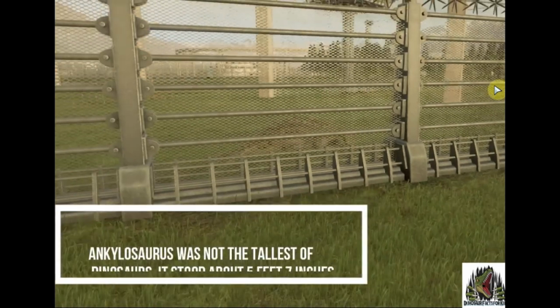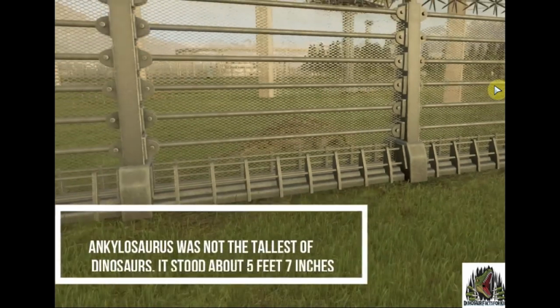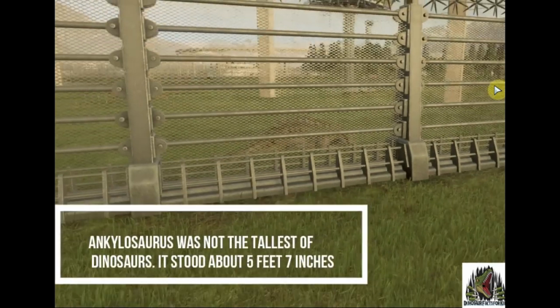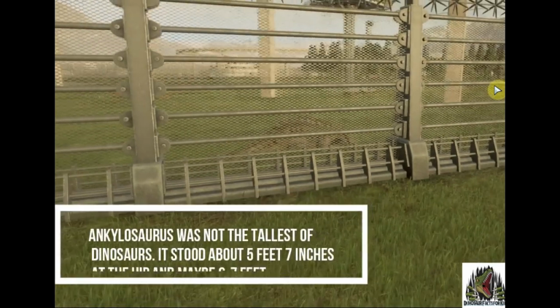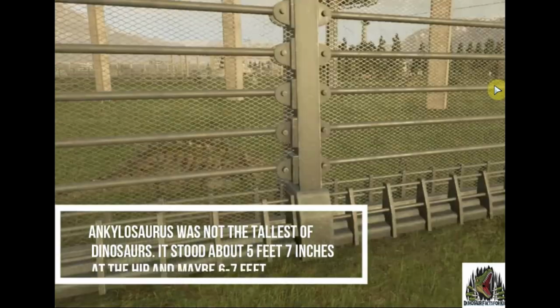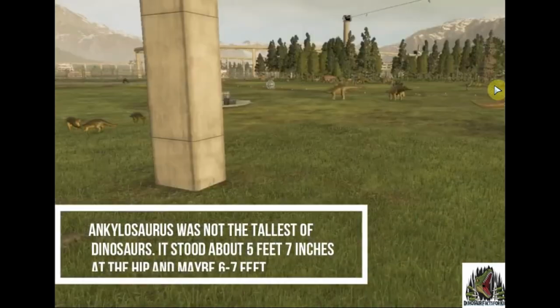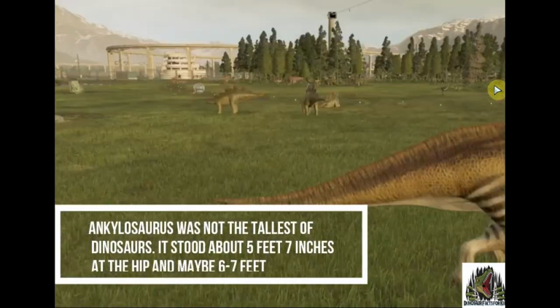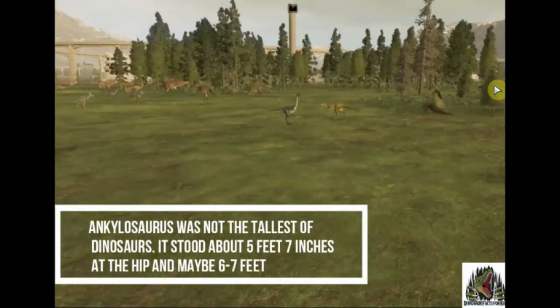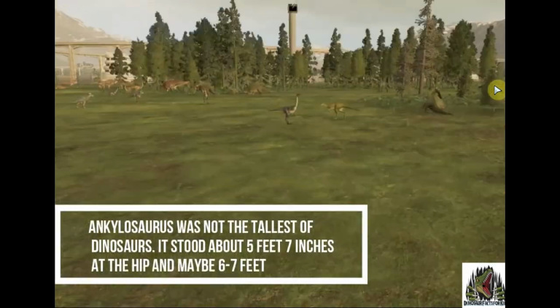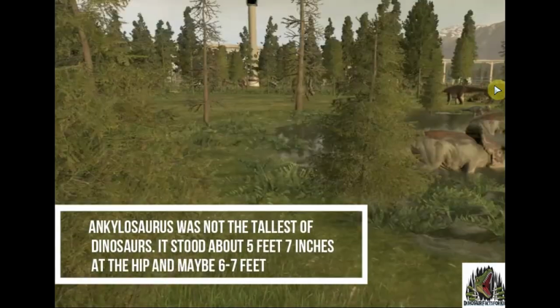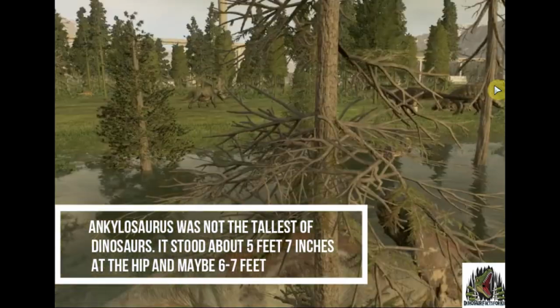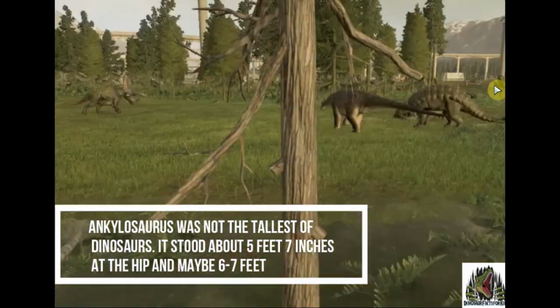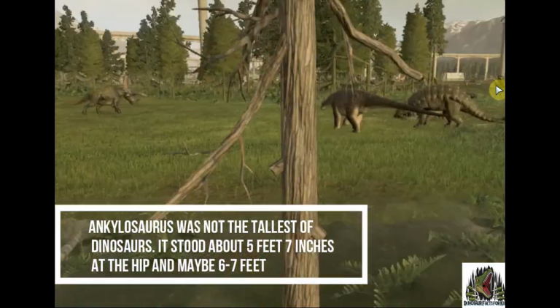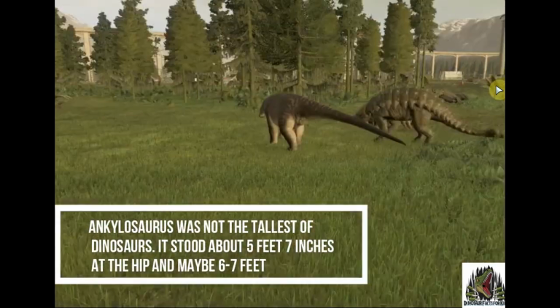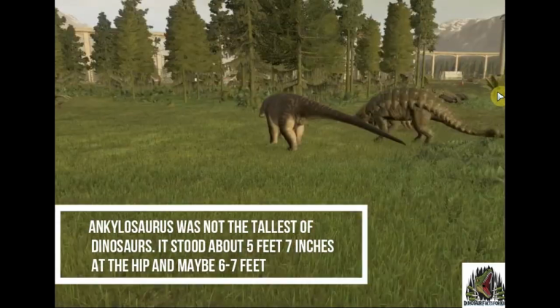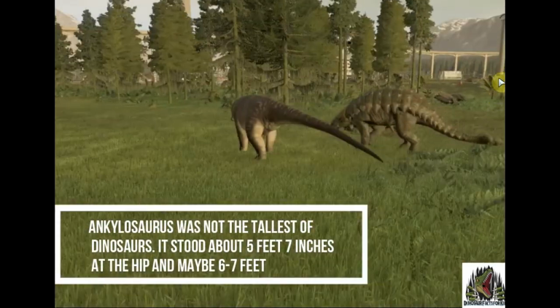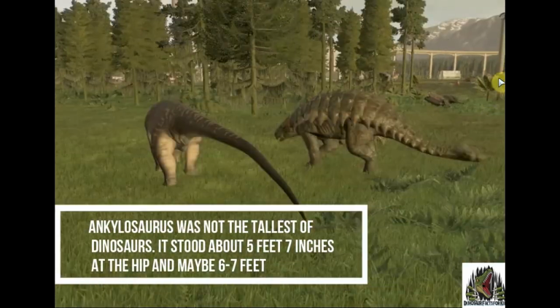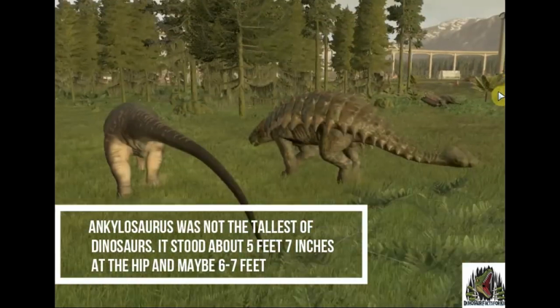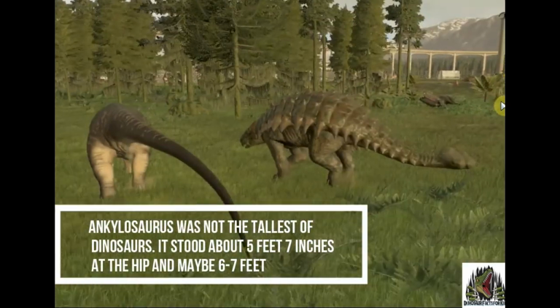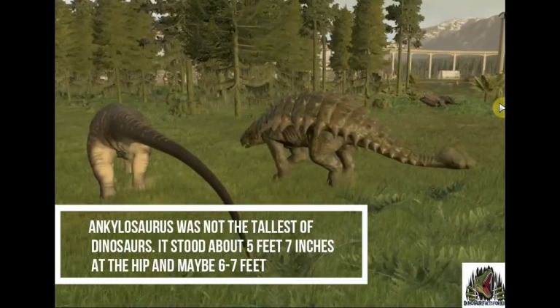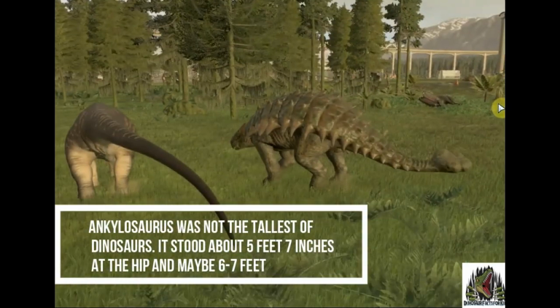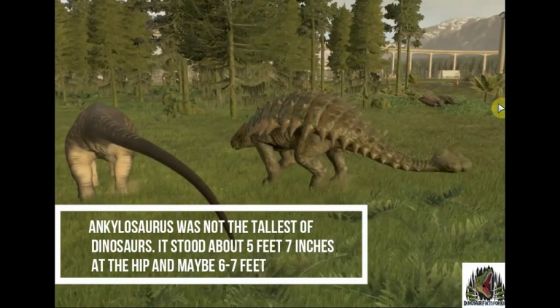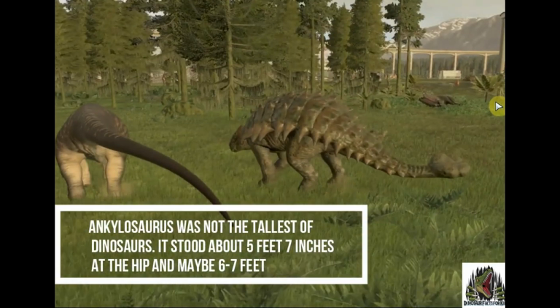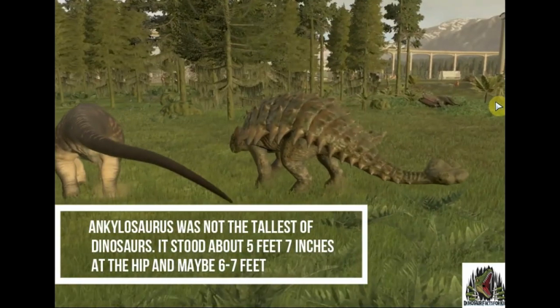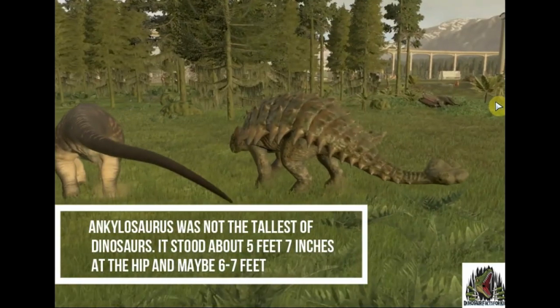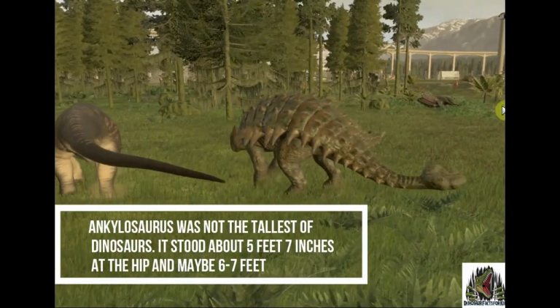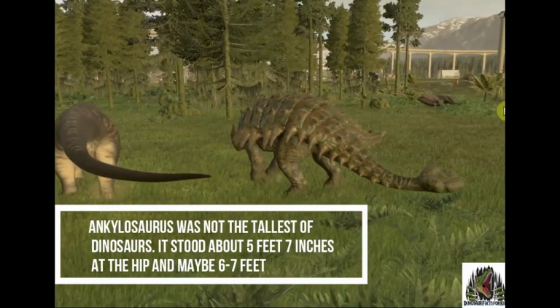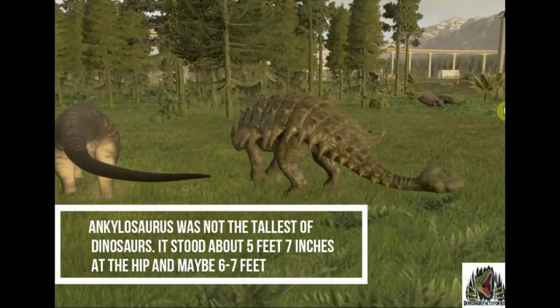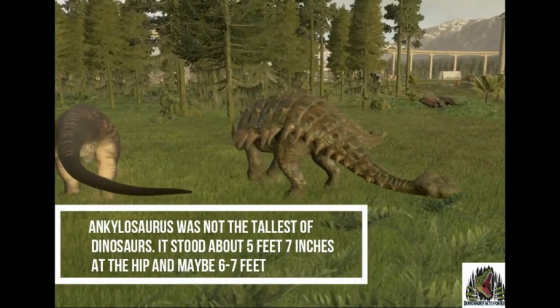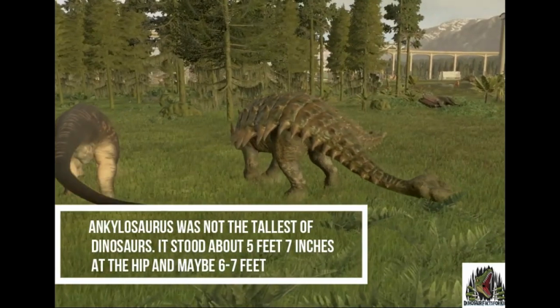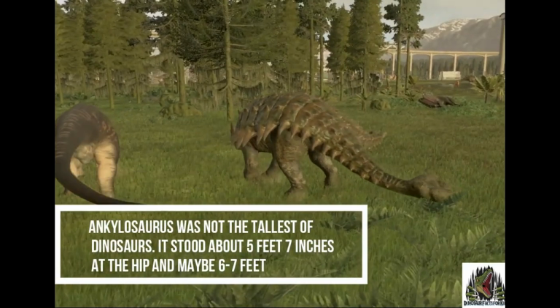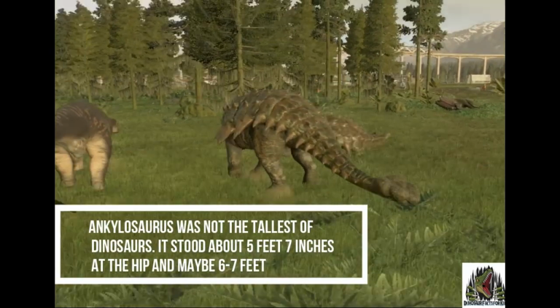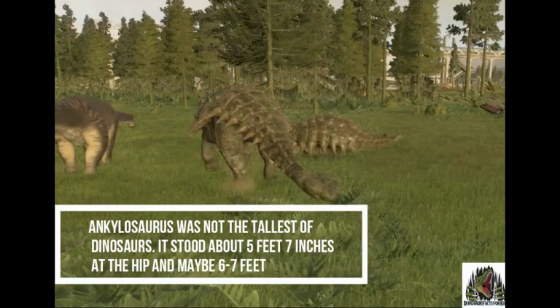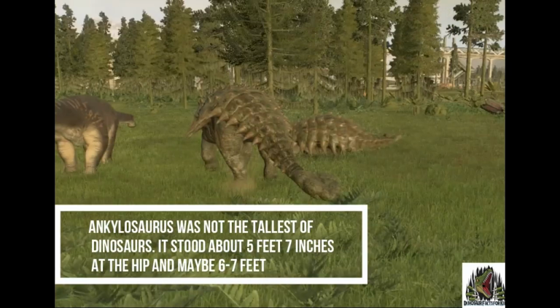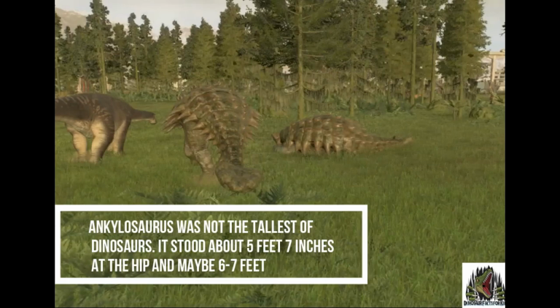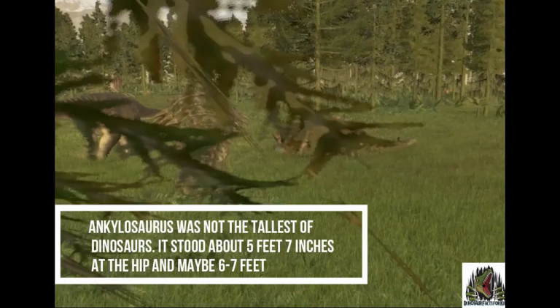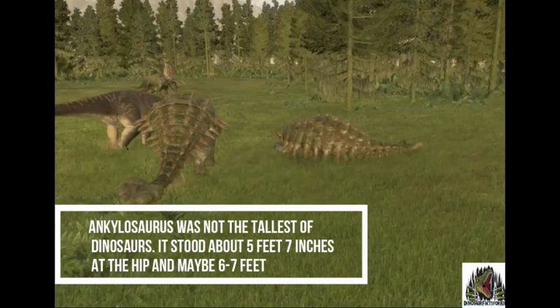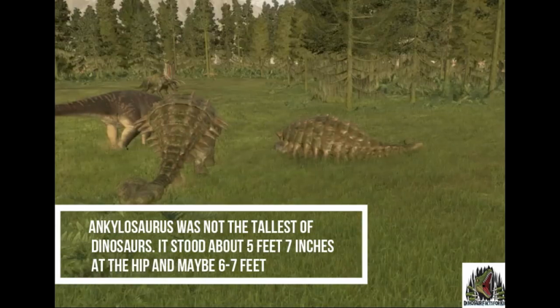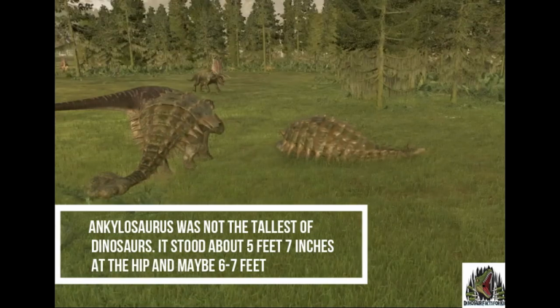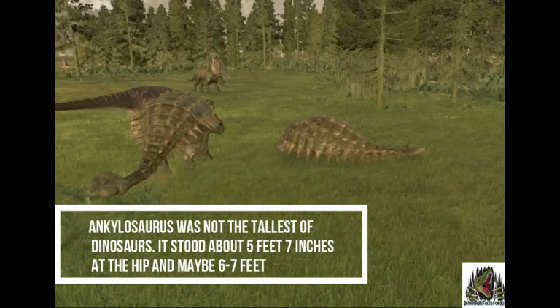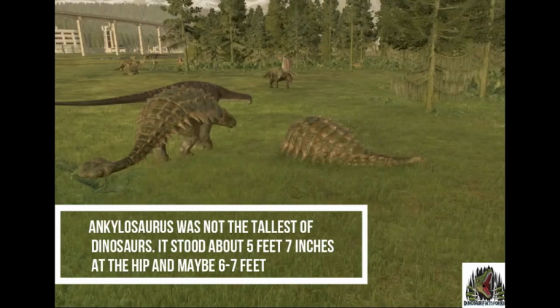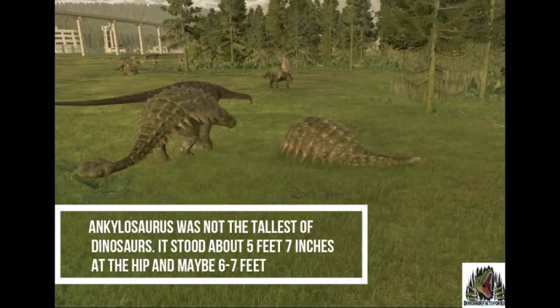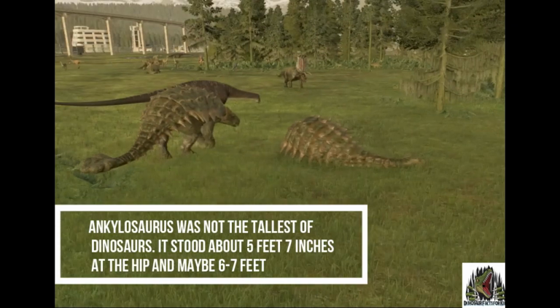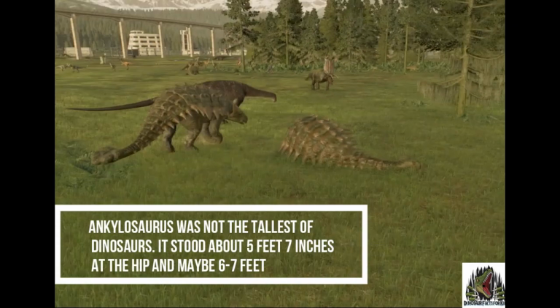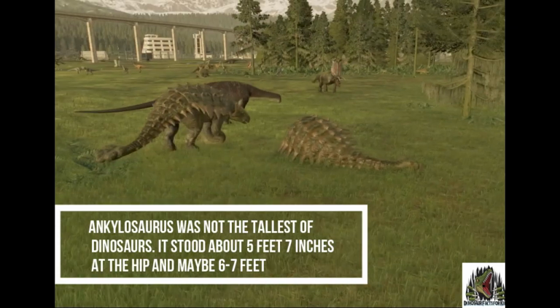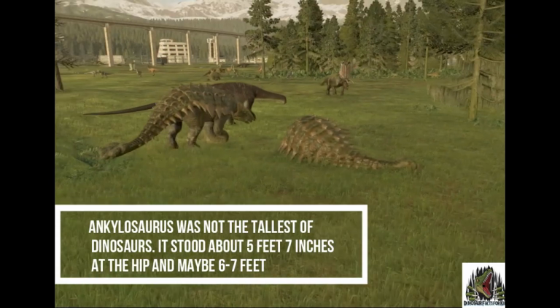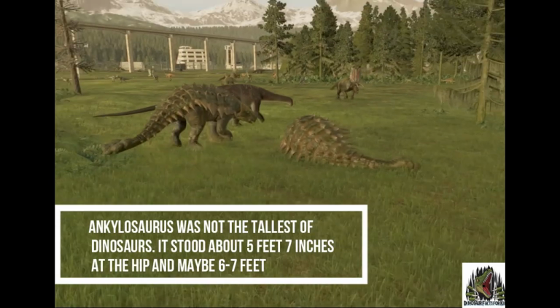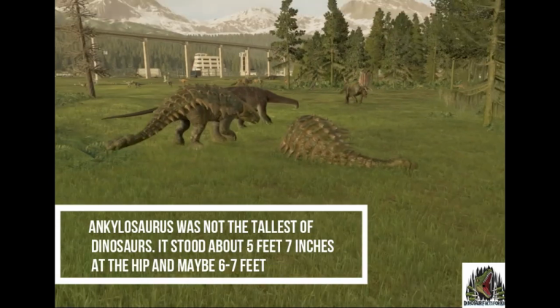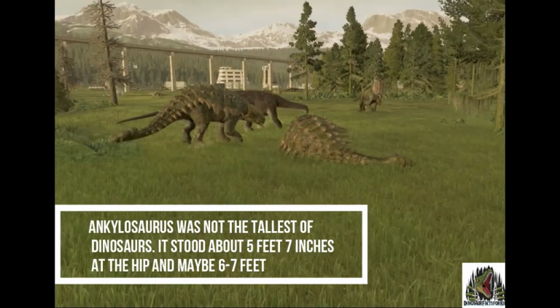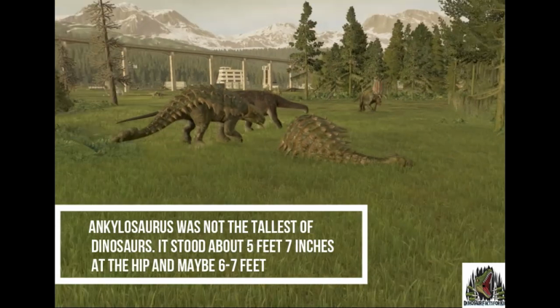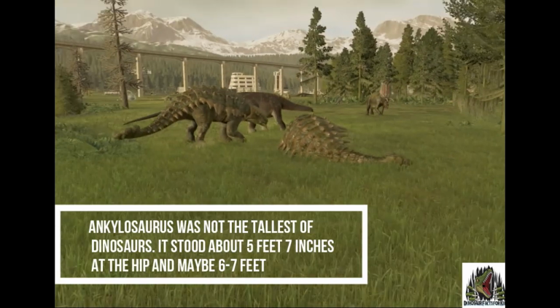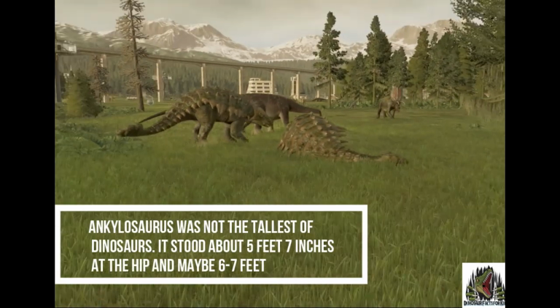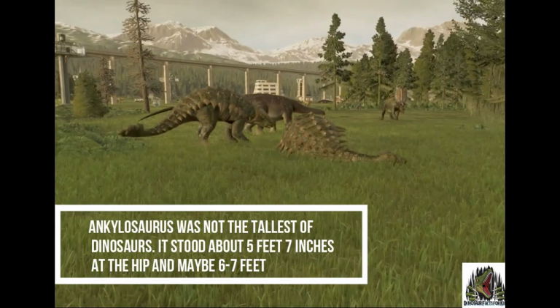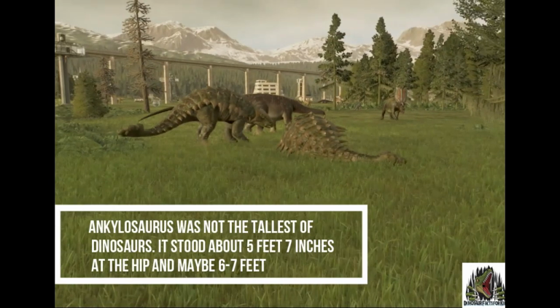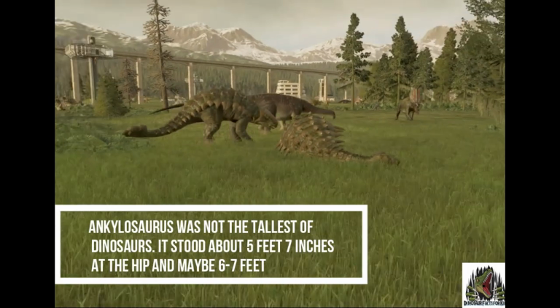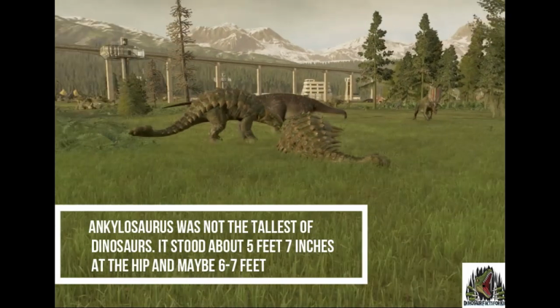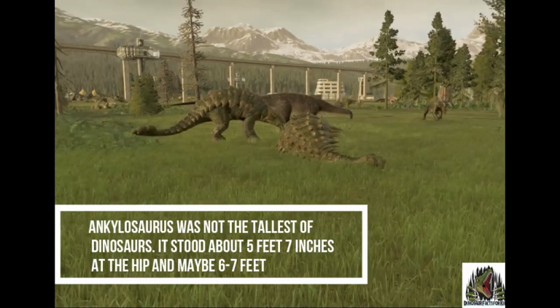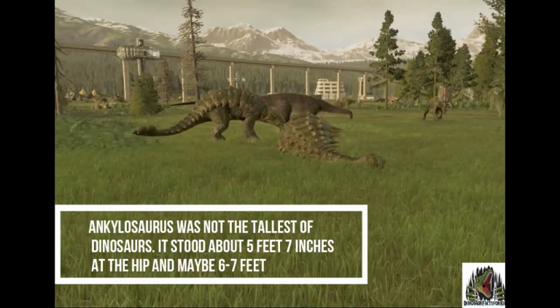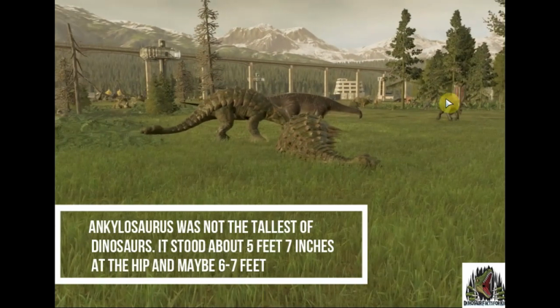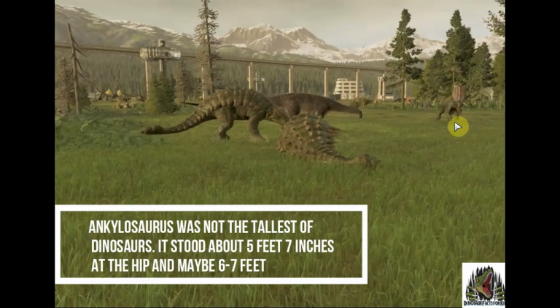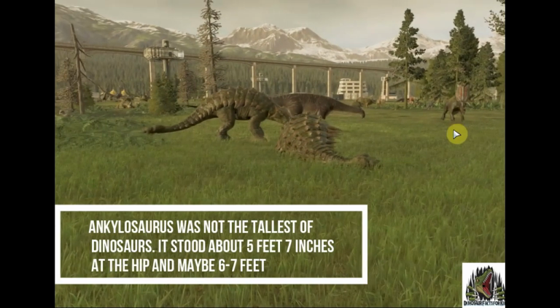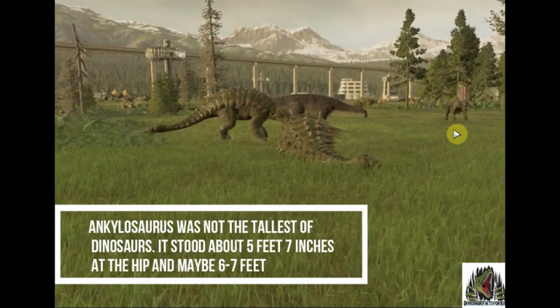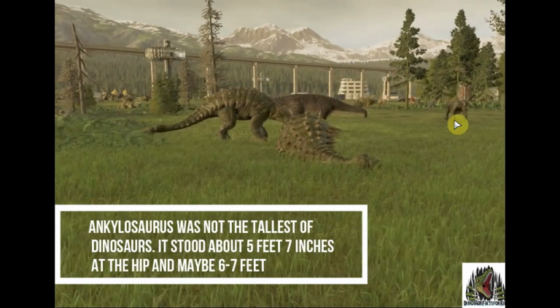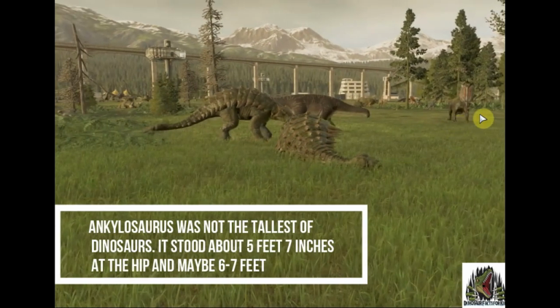It wasn't the tallest of dinosaurs. It stood about 5.5 feet at the hip, maybe 6 to 7 feet if it was a big one.